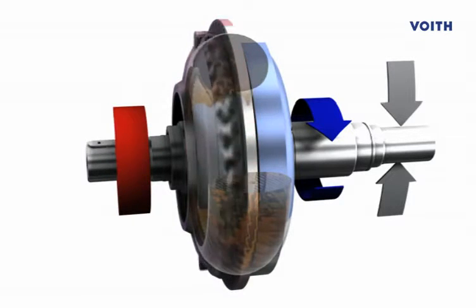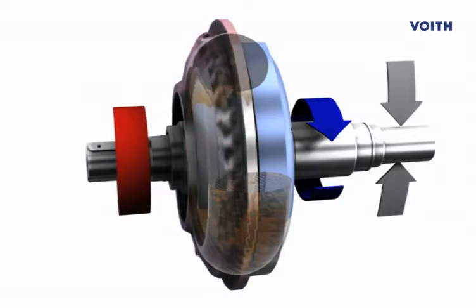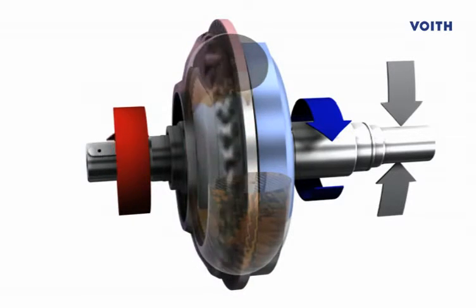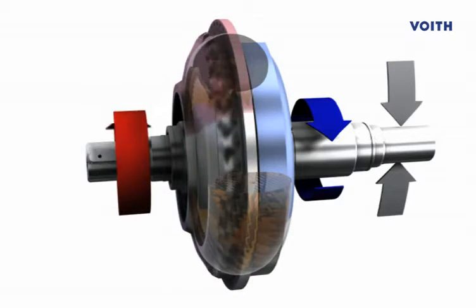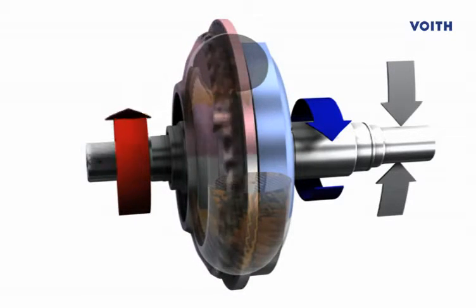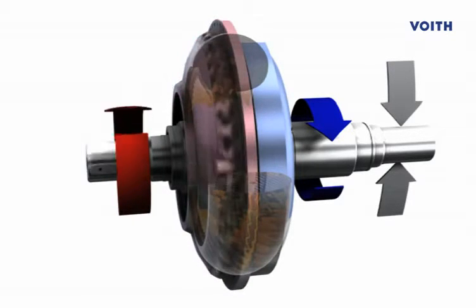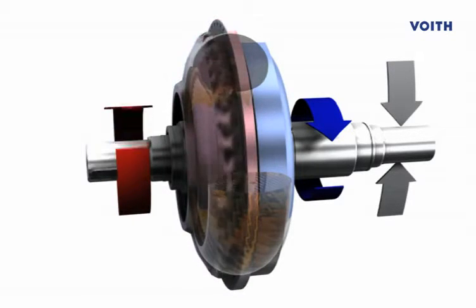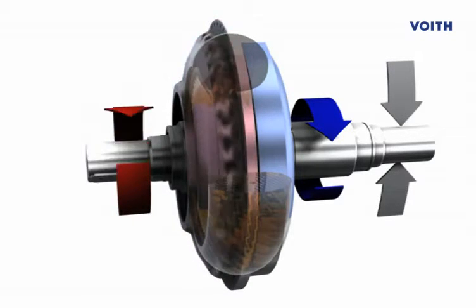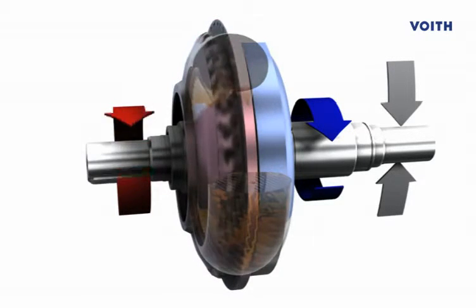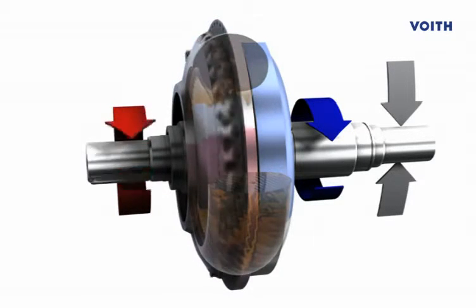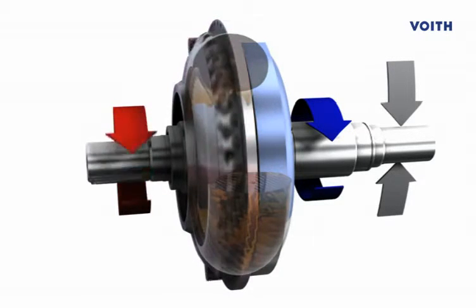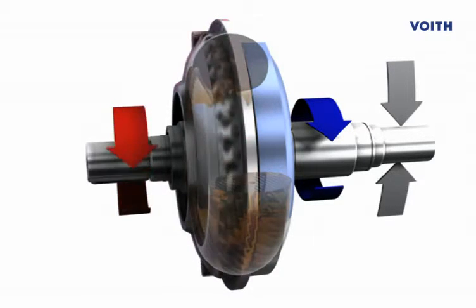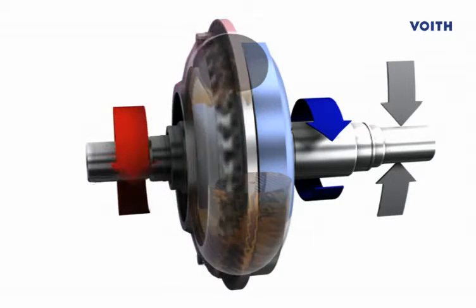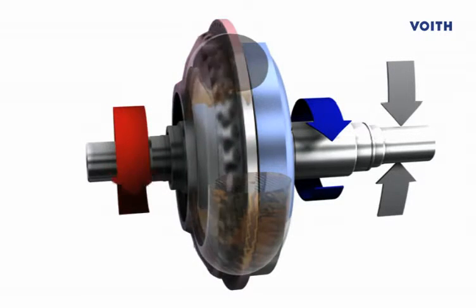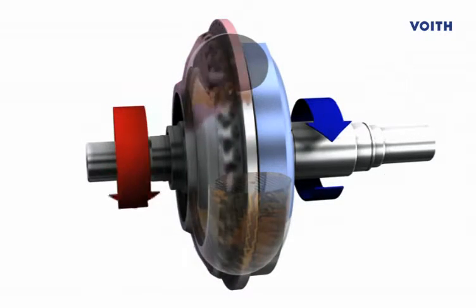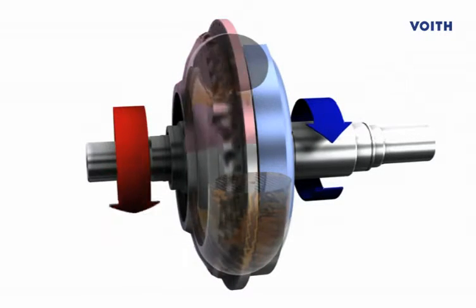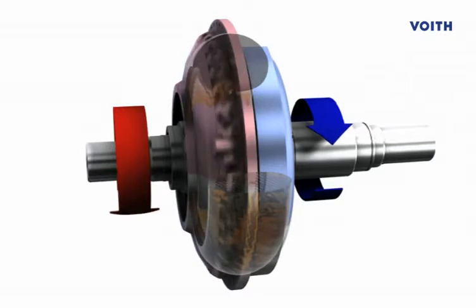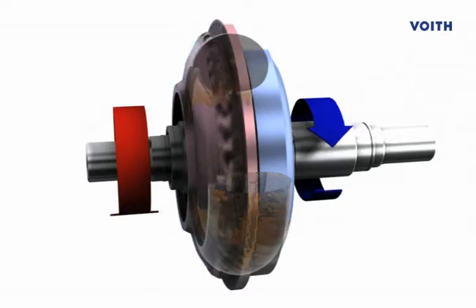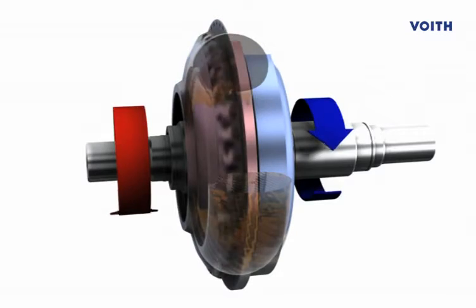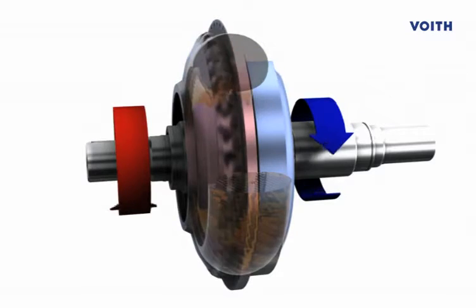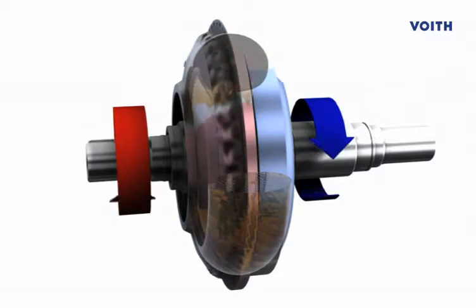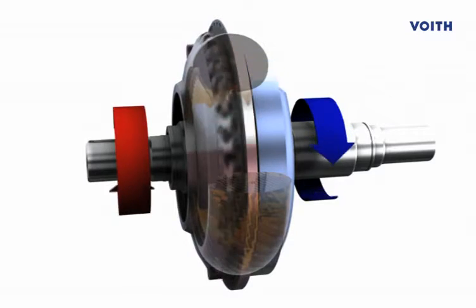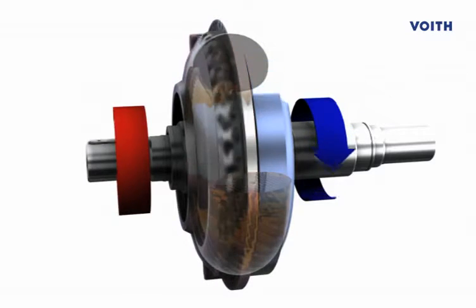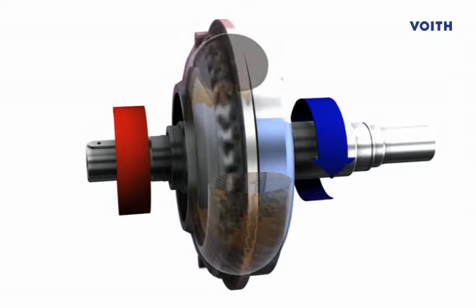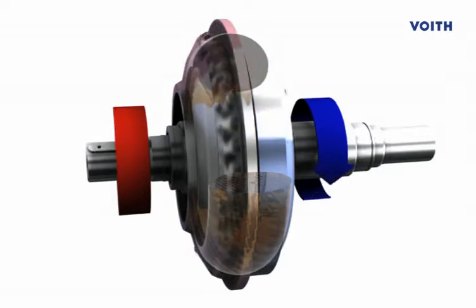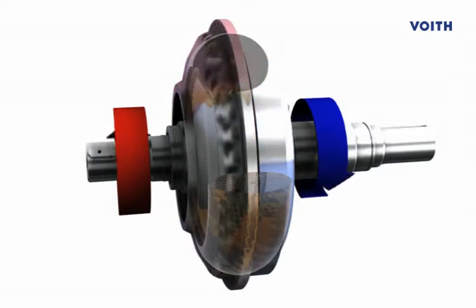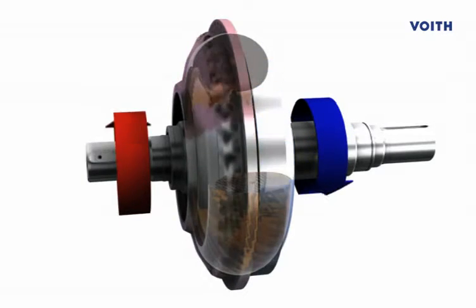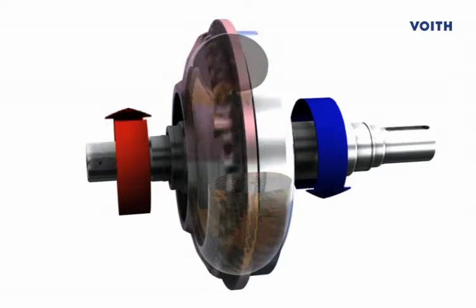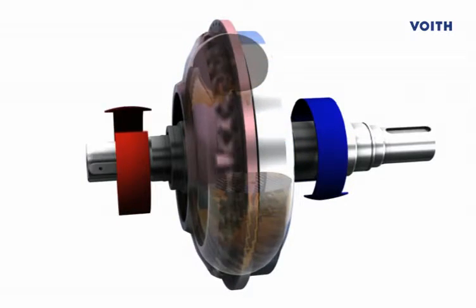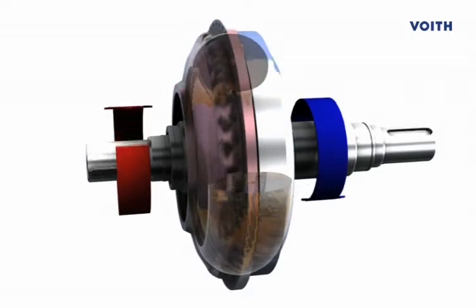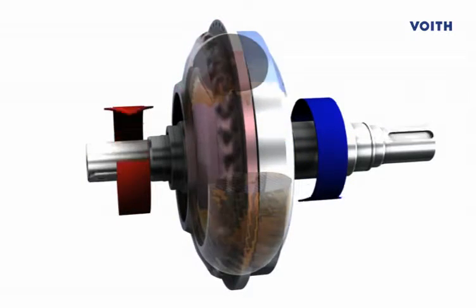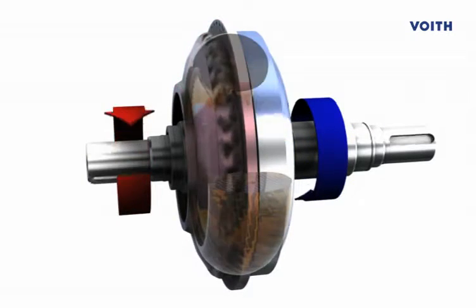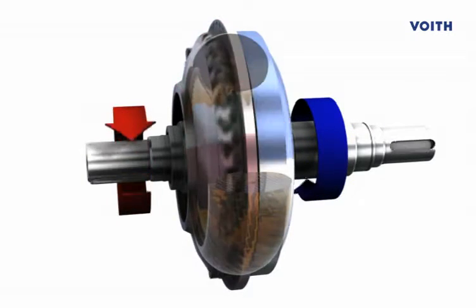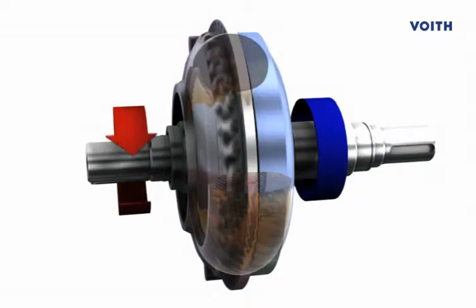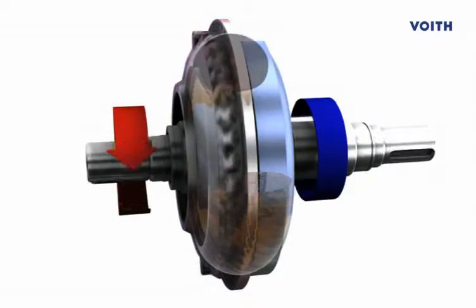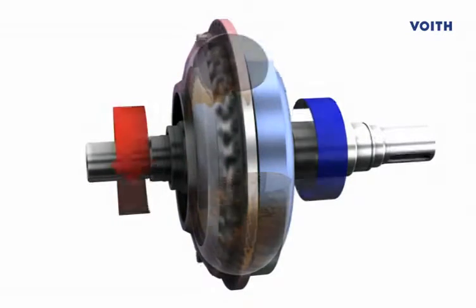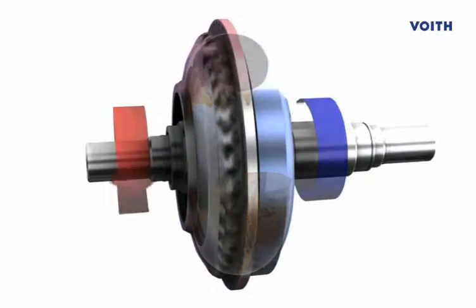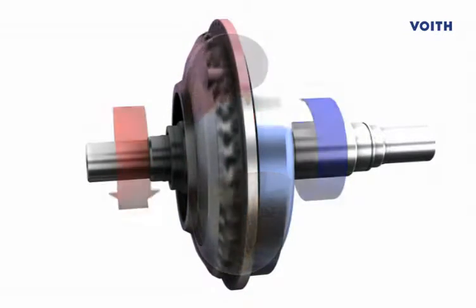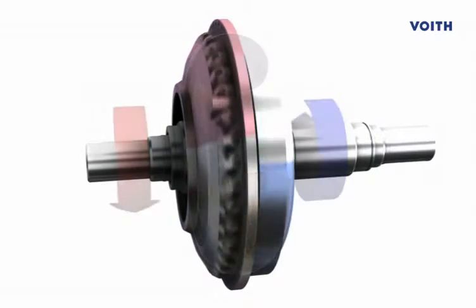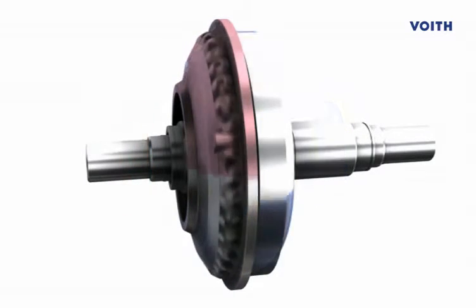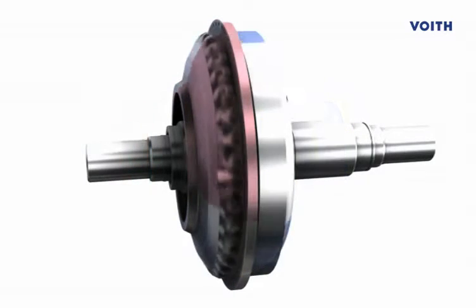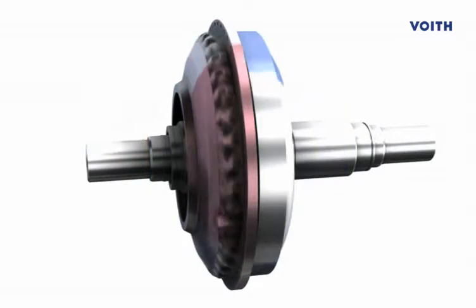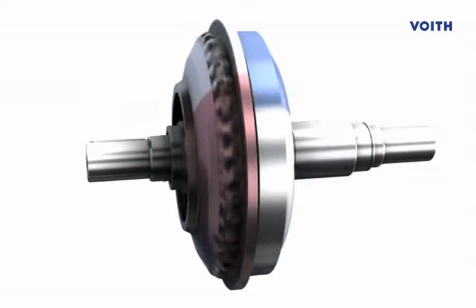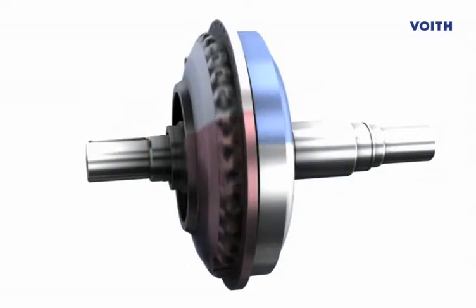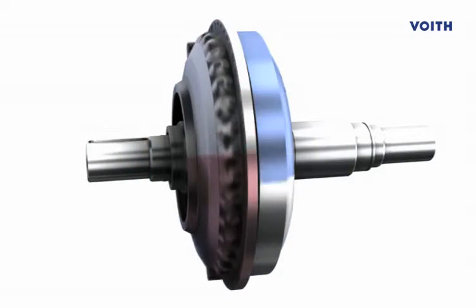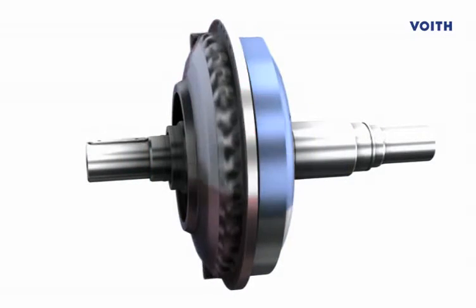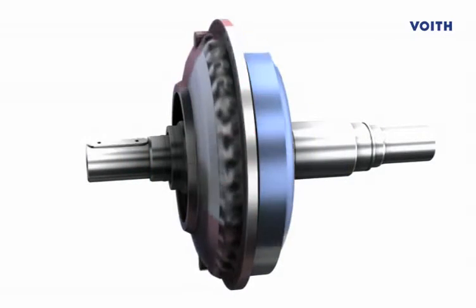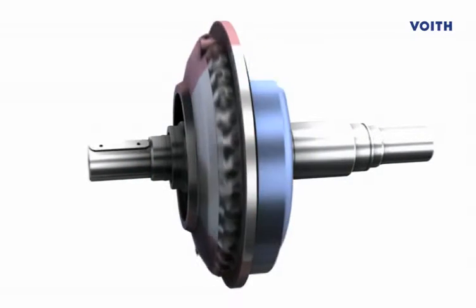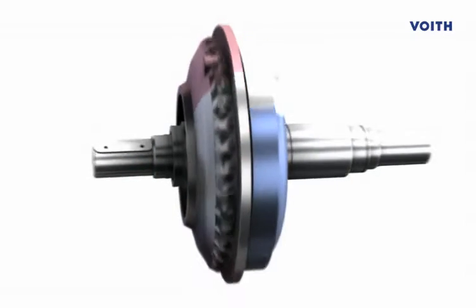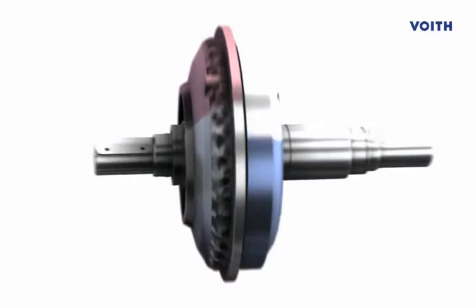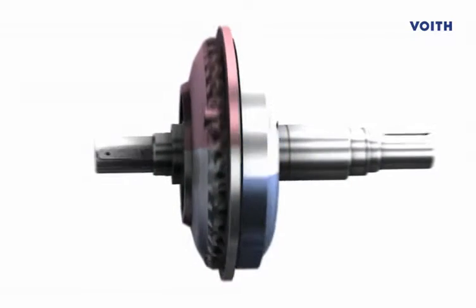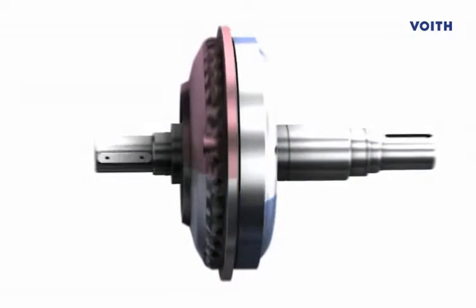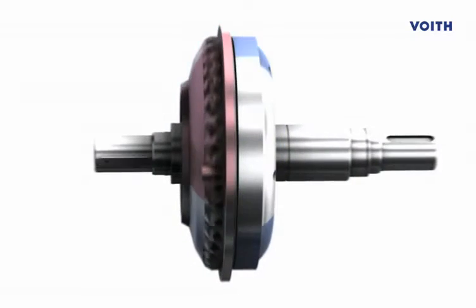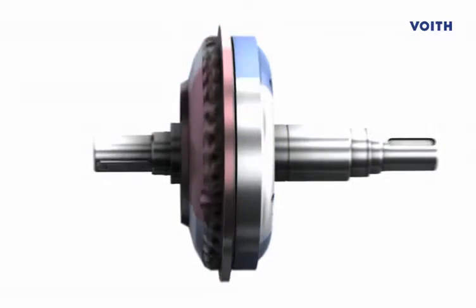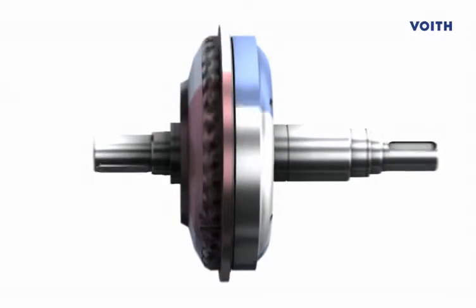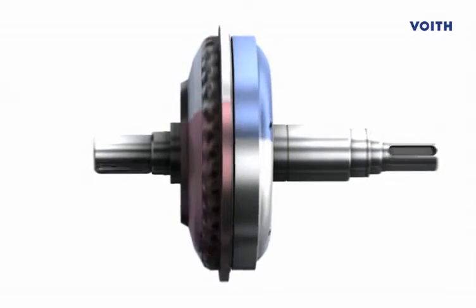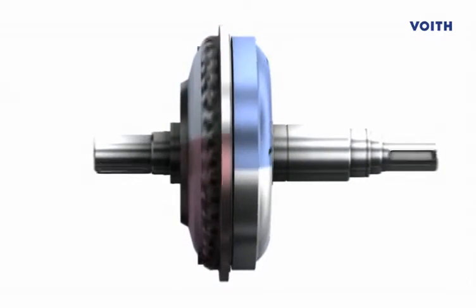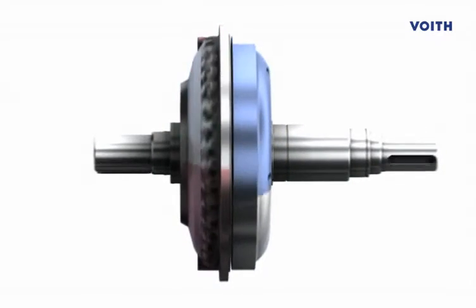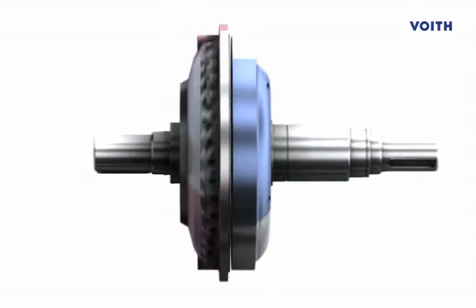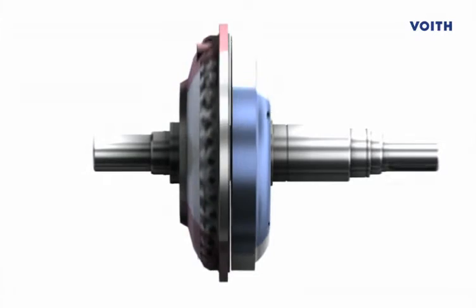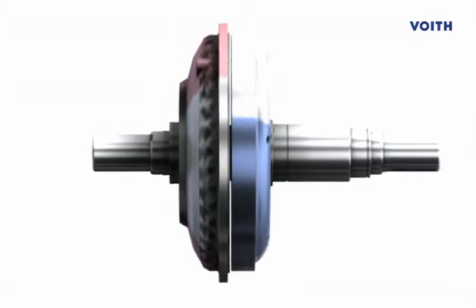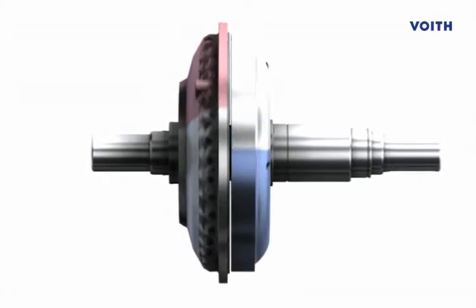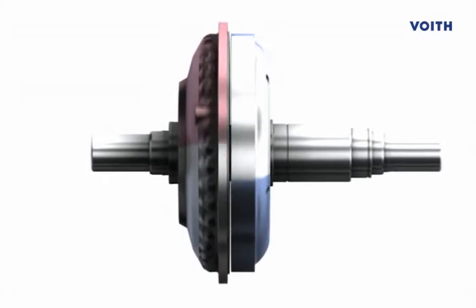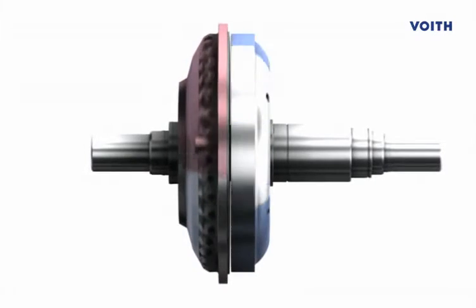If necessary, the slip in the coupling can reach 100%. The motor will continue to run in a stable speed range.